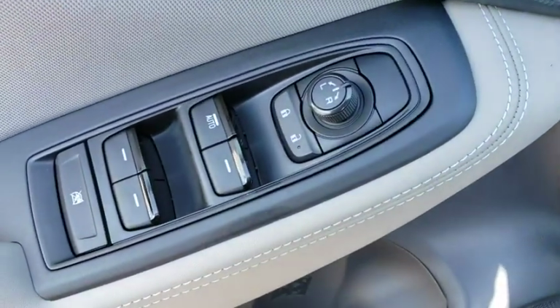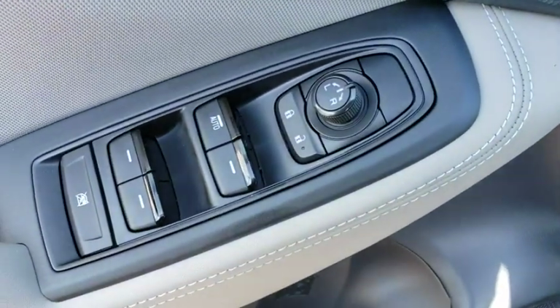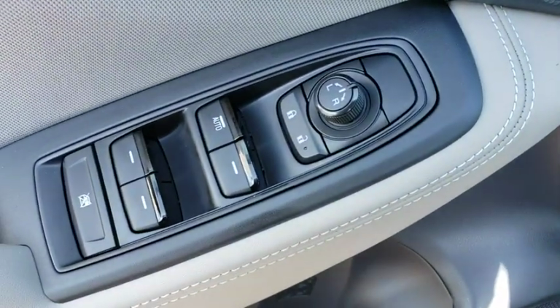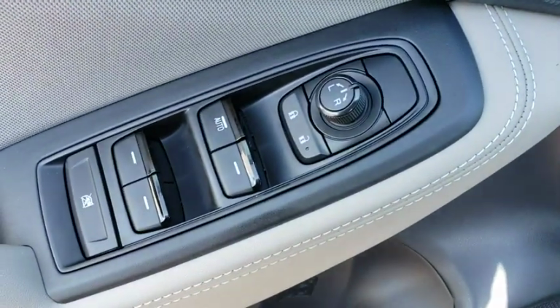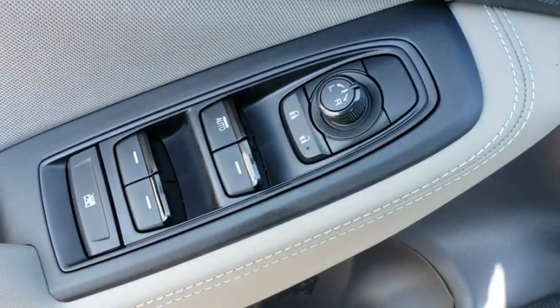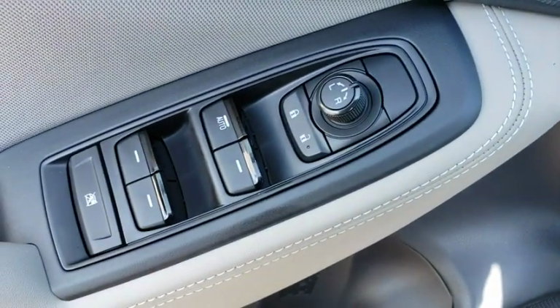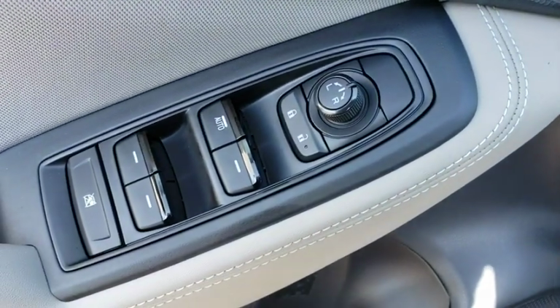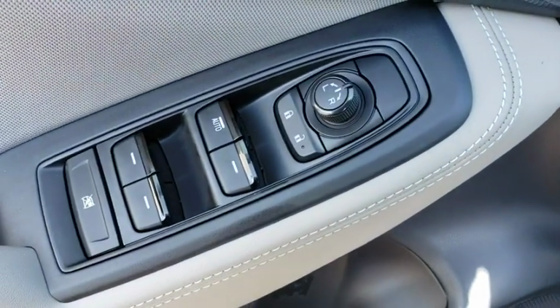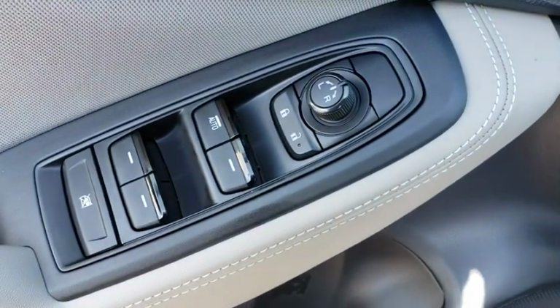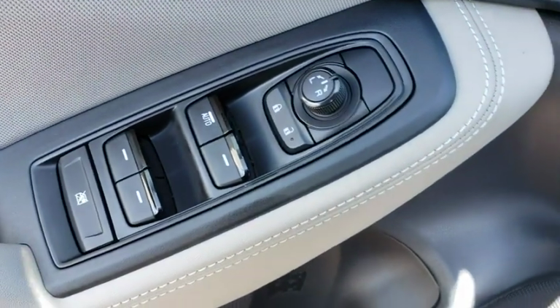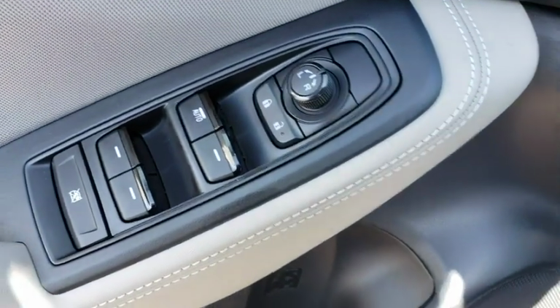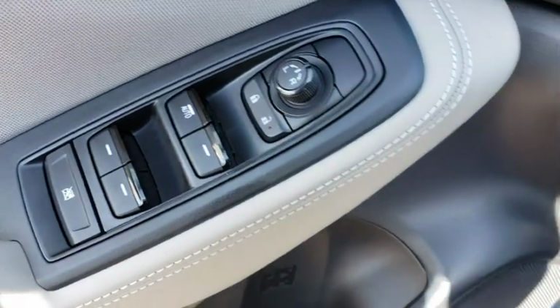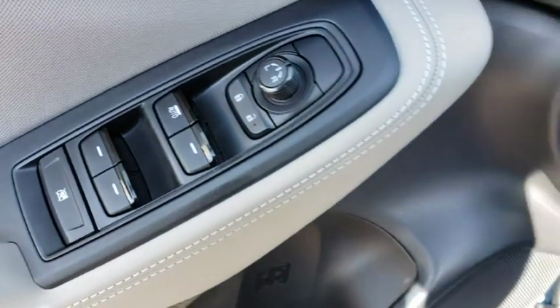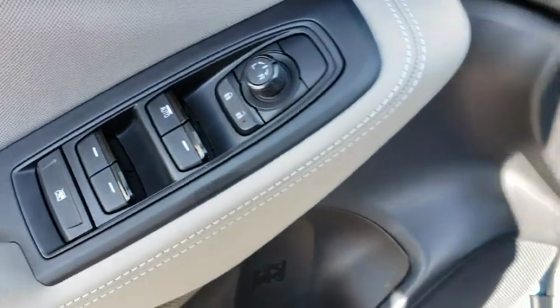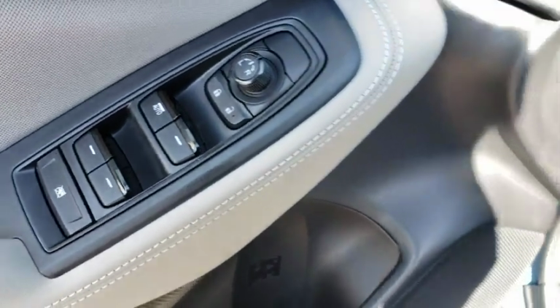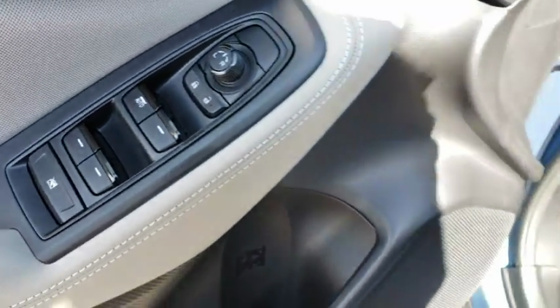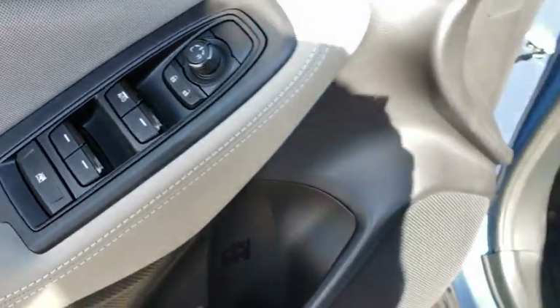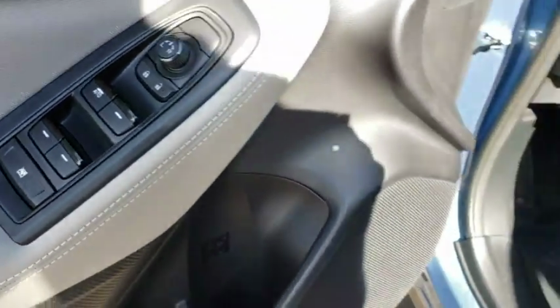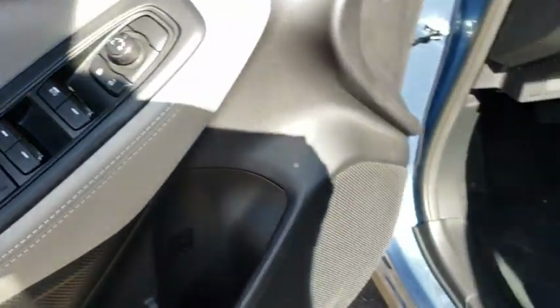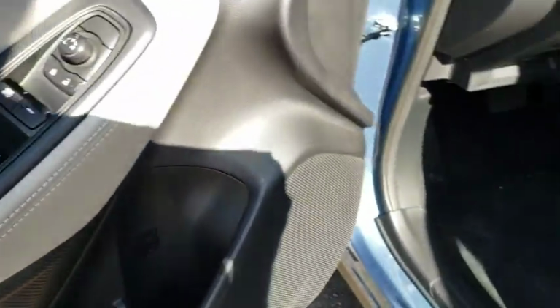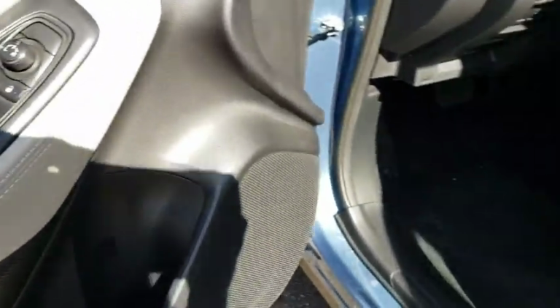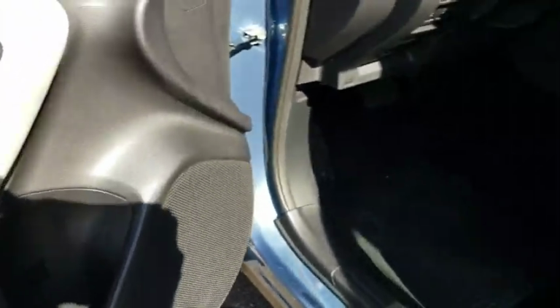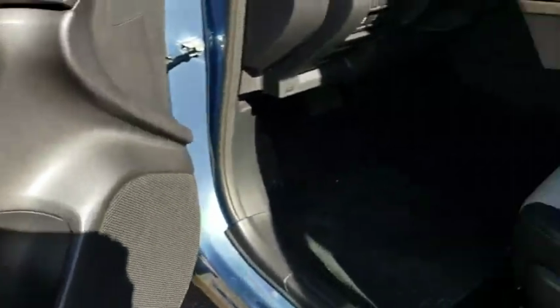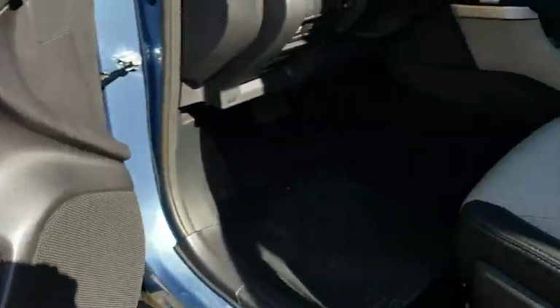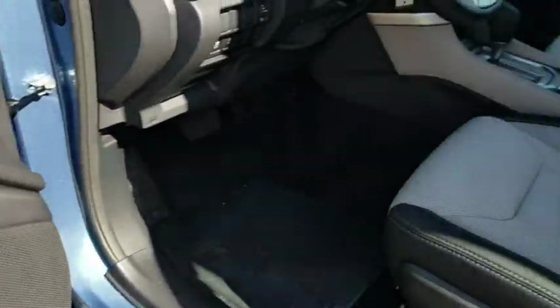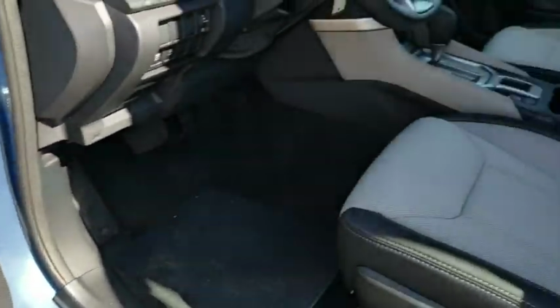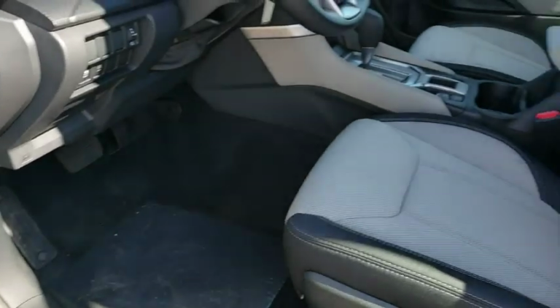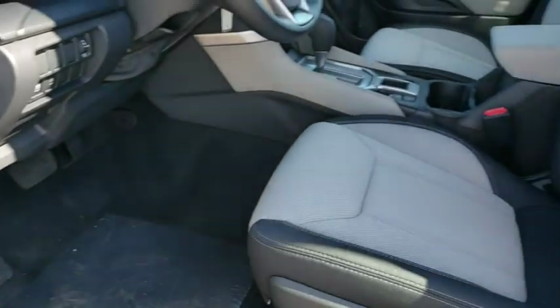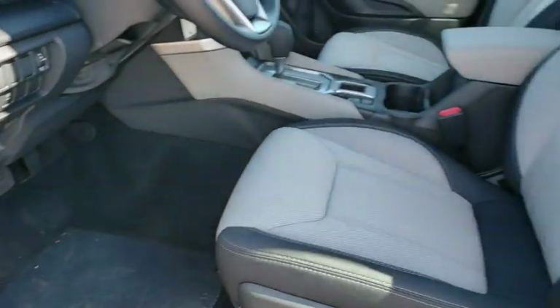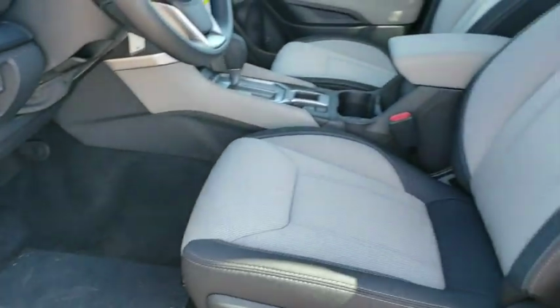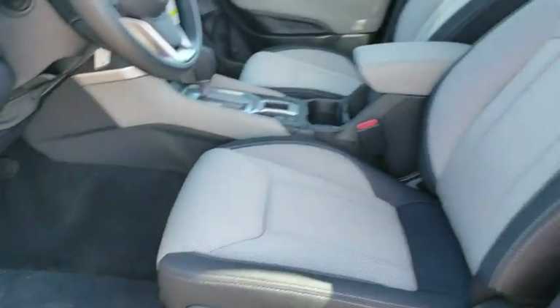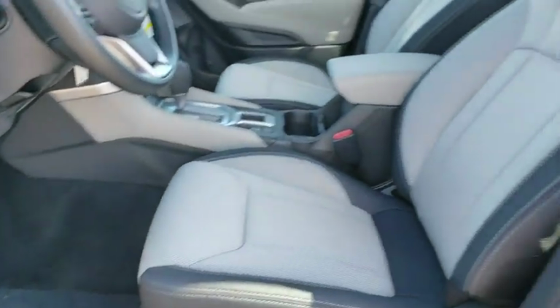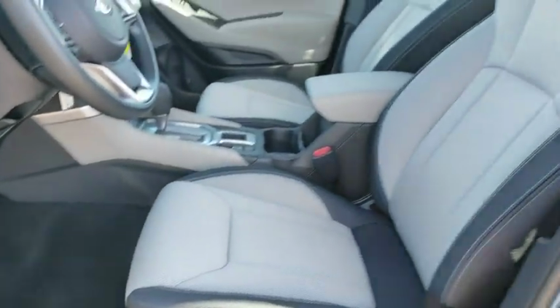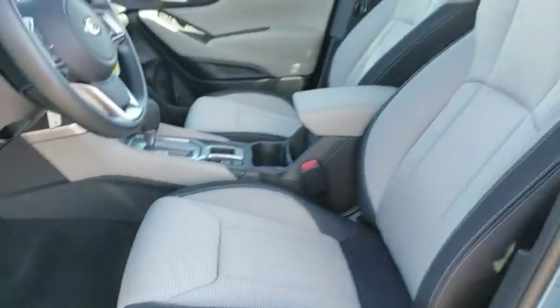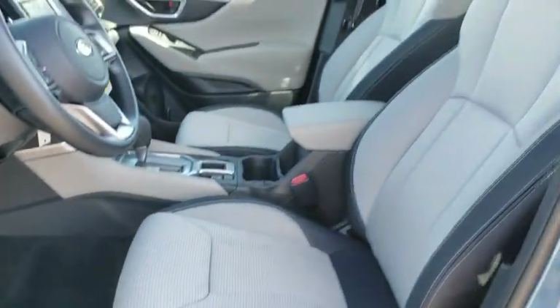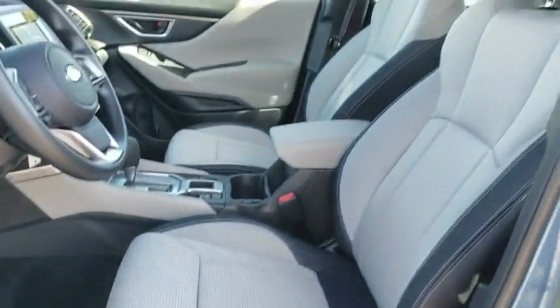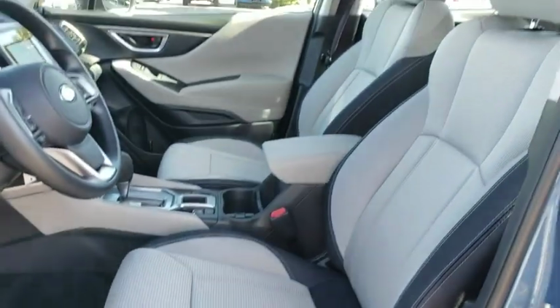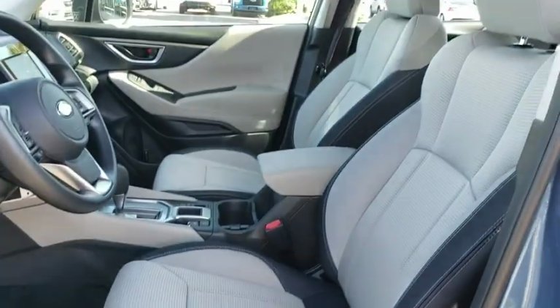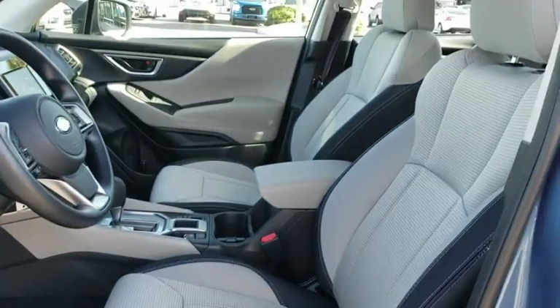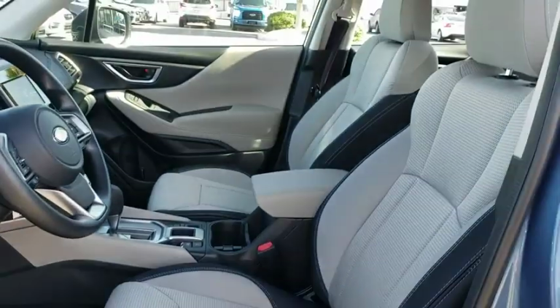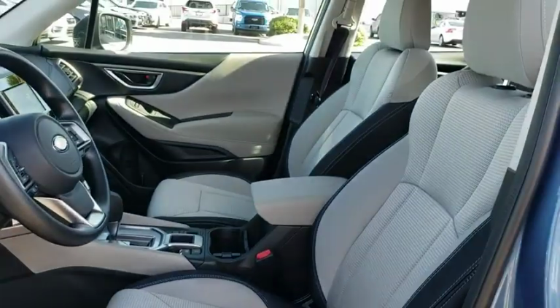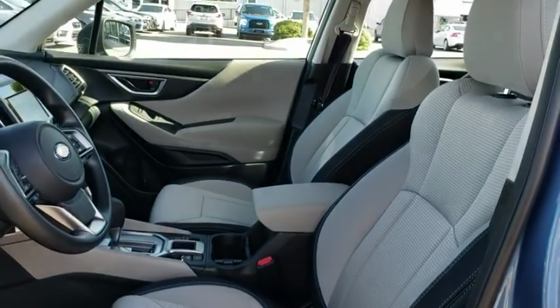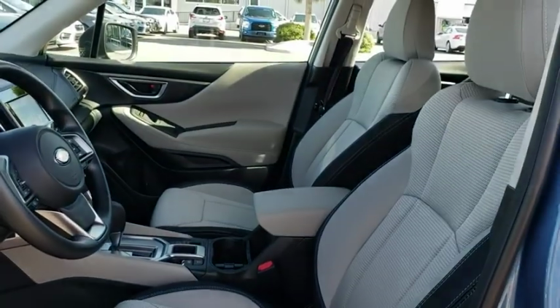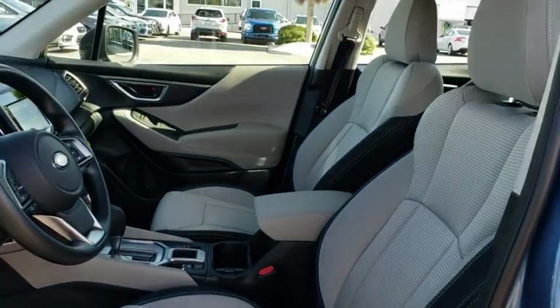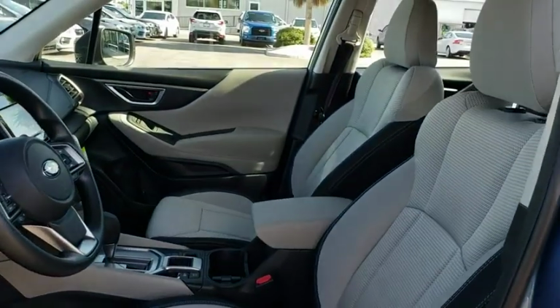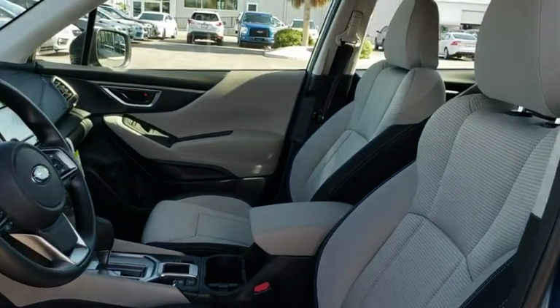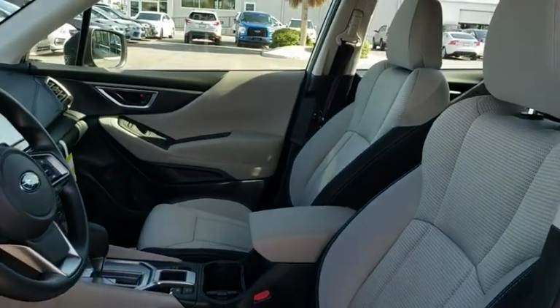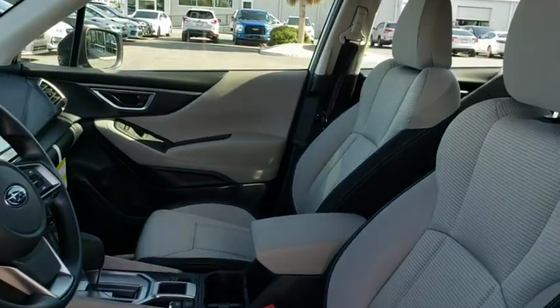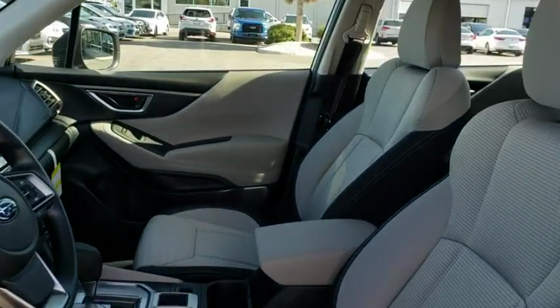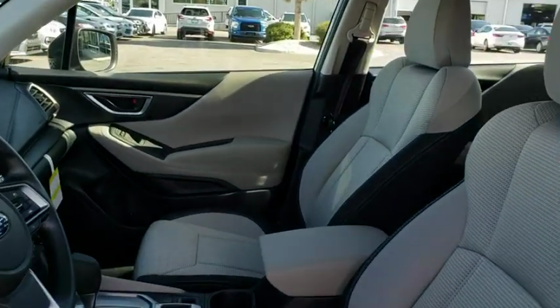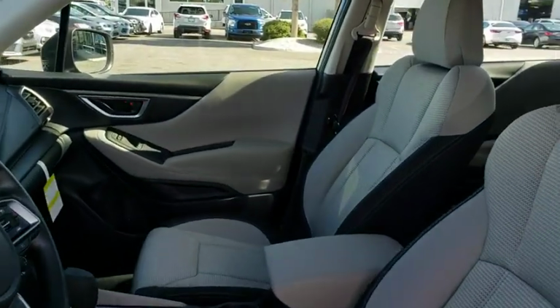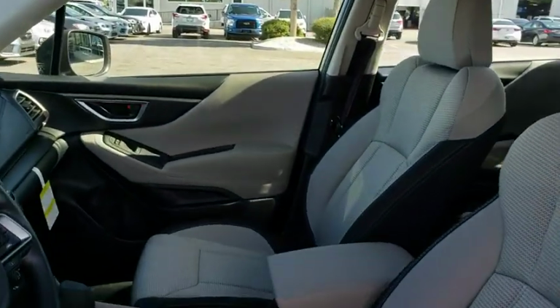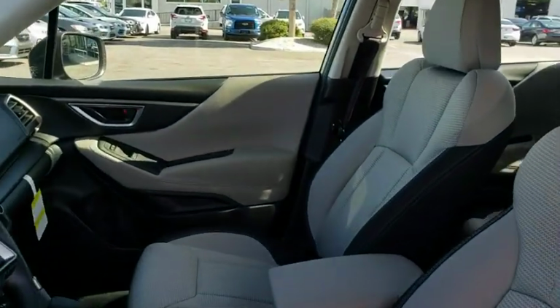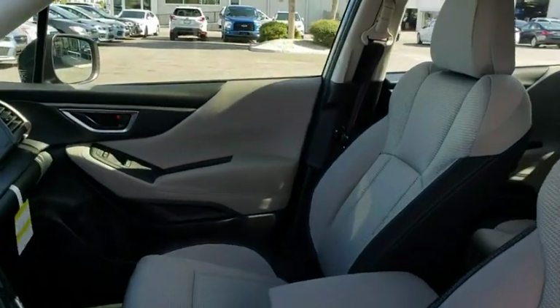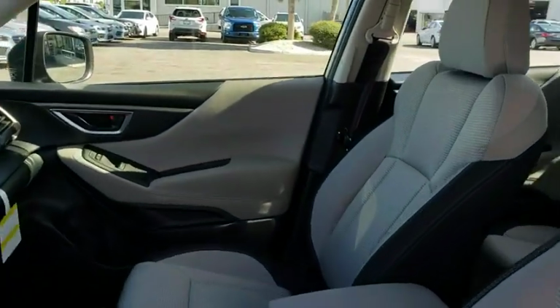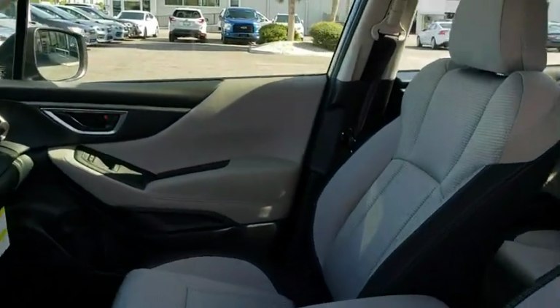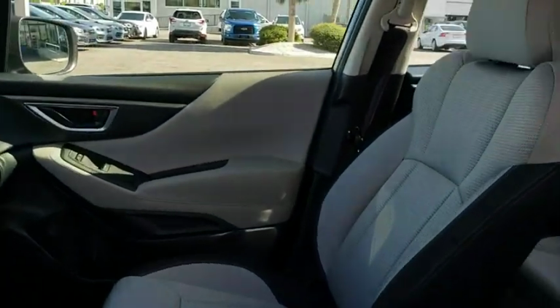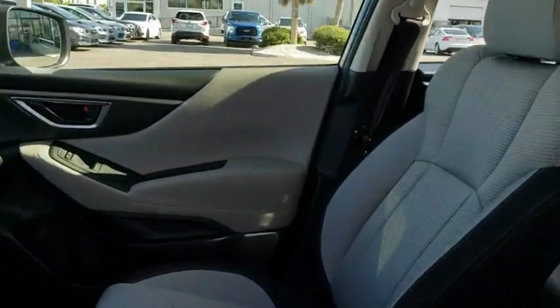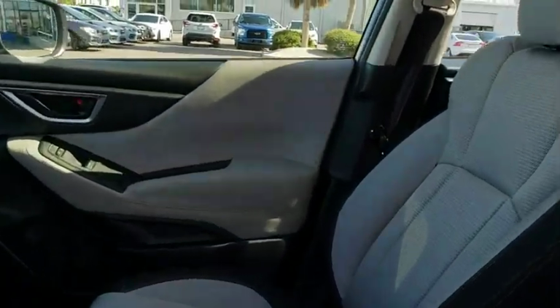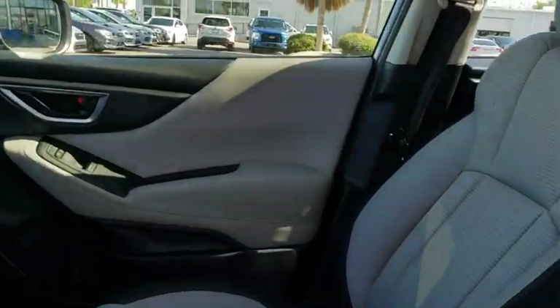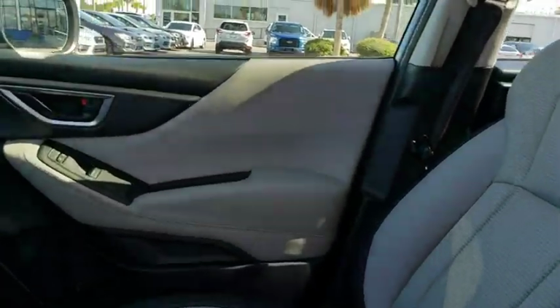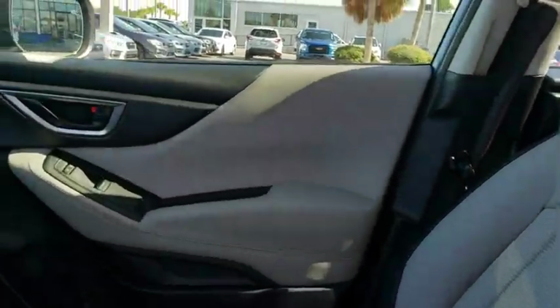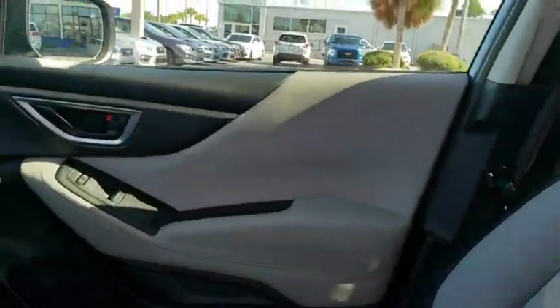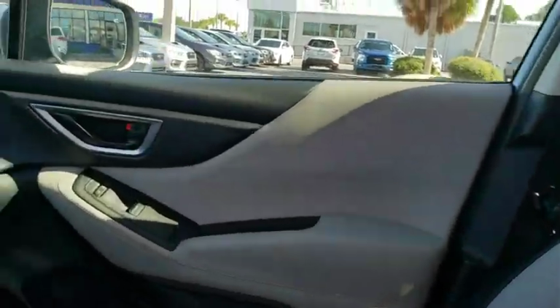AM FM stereo radio, rear defrost, CD player, bucket seats, MP3 player, child safety locks.